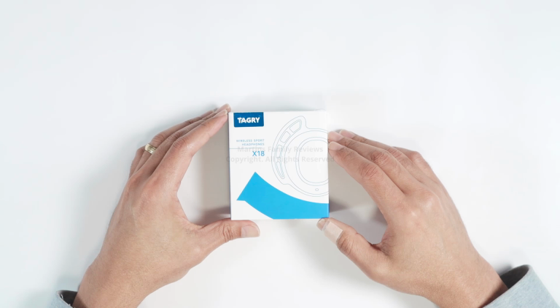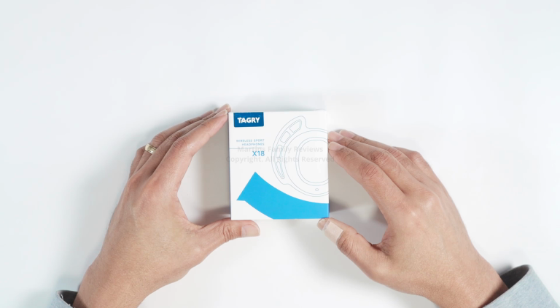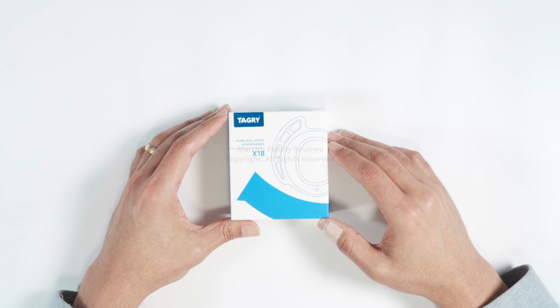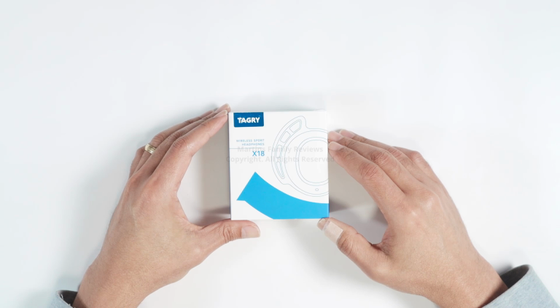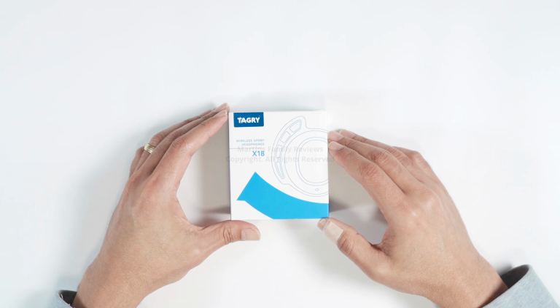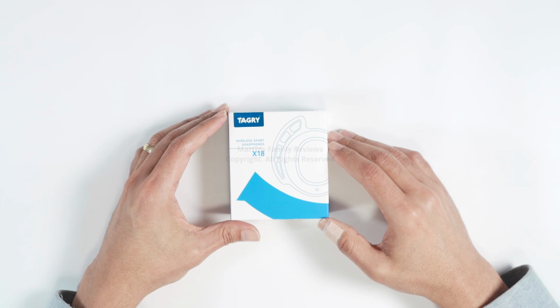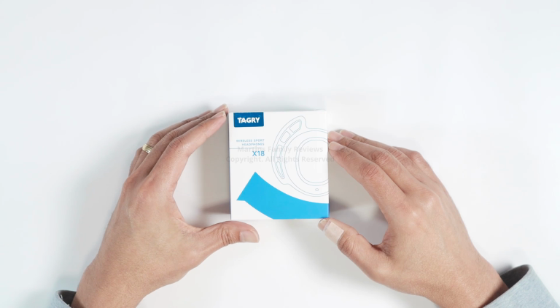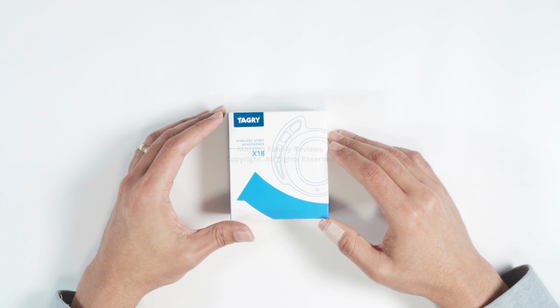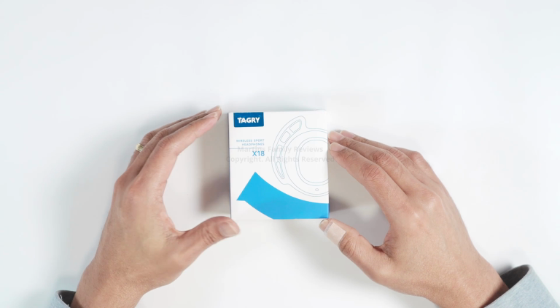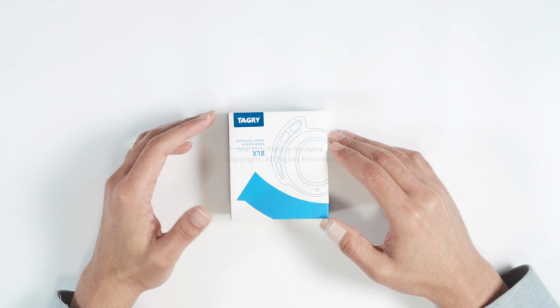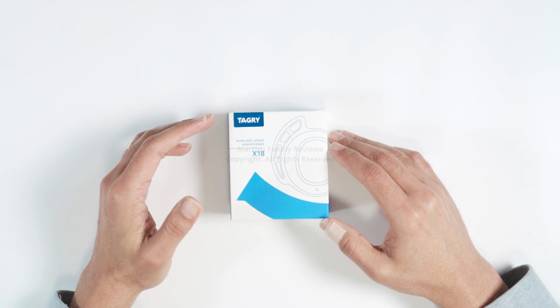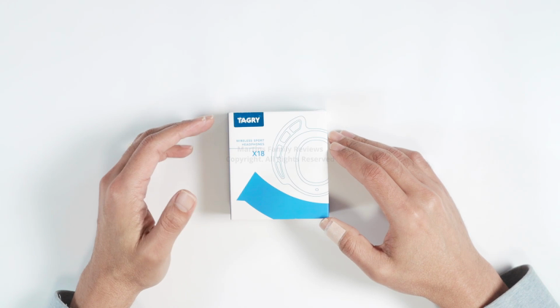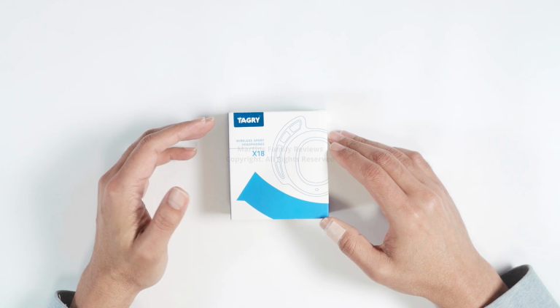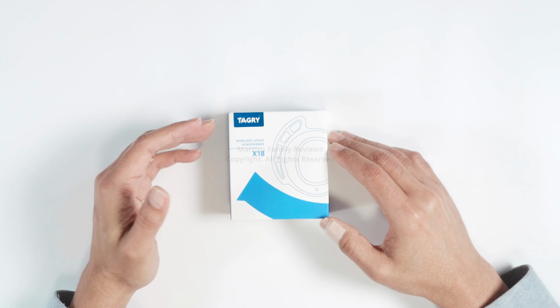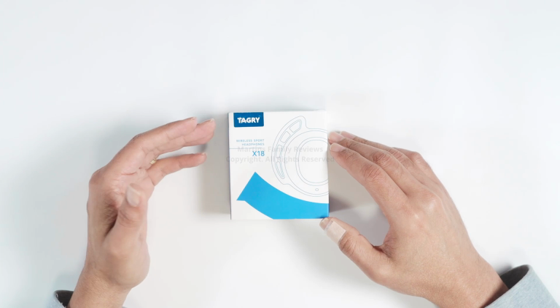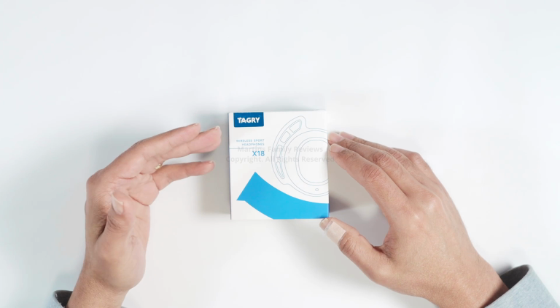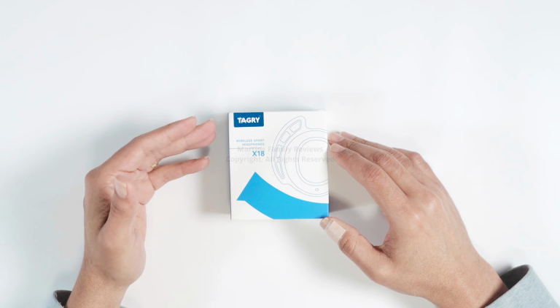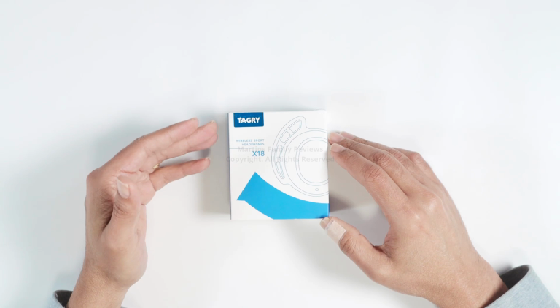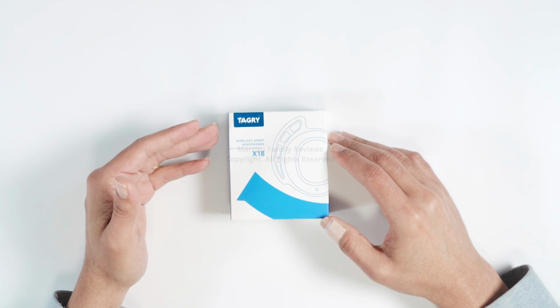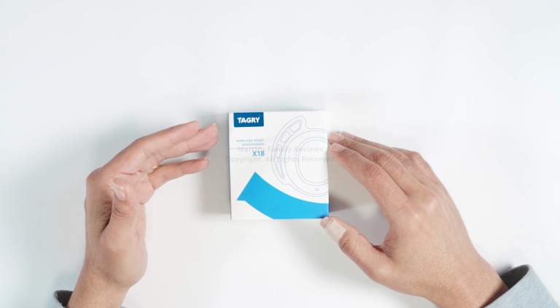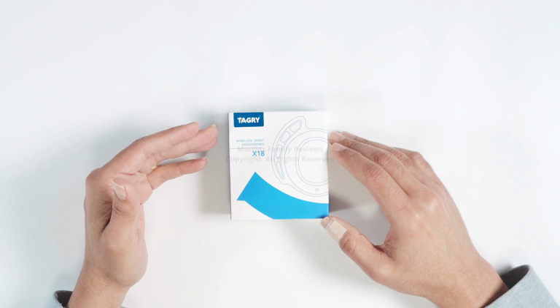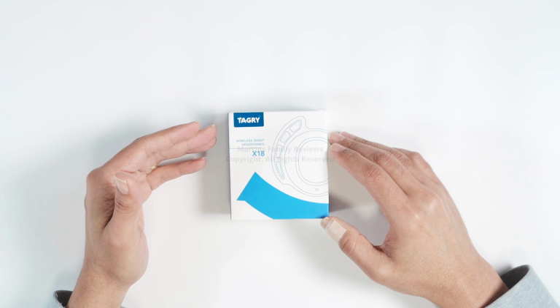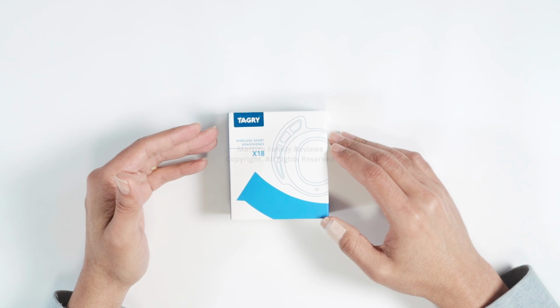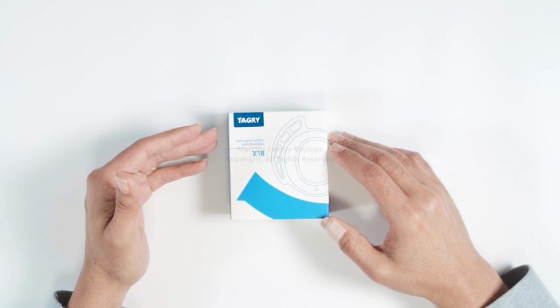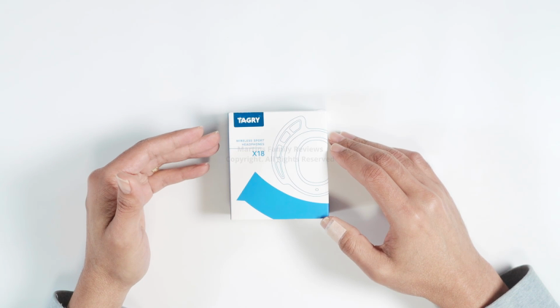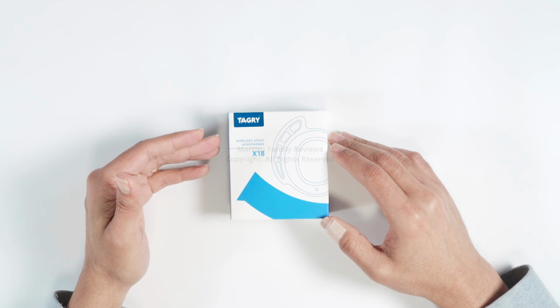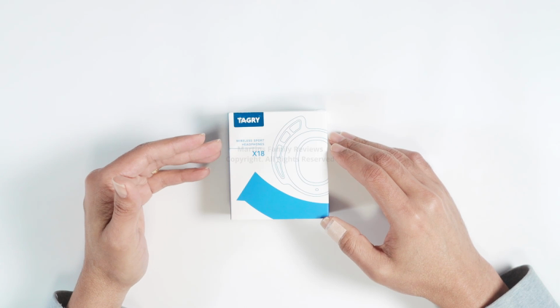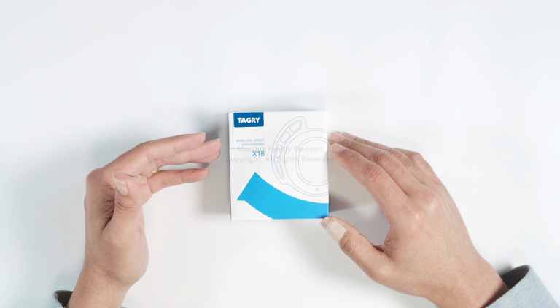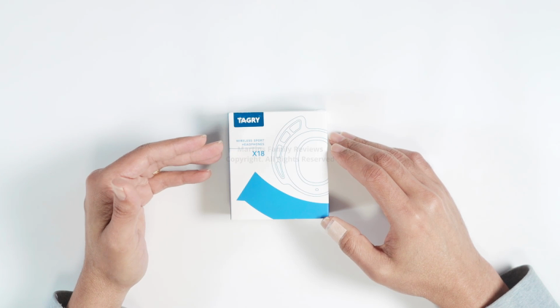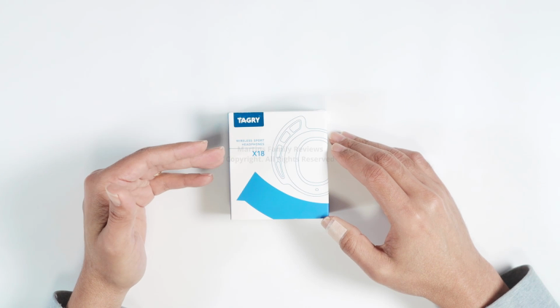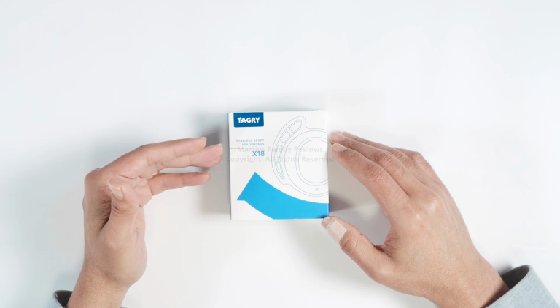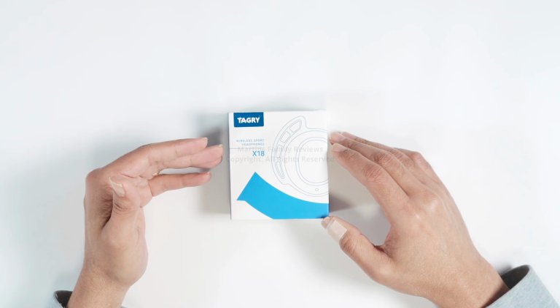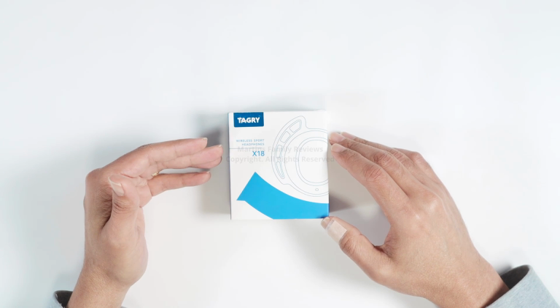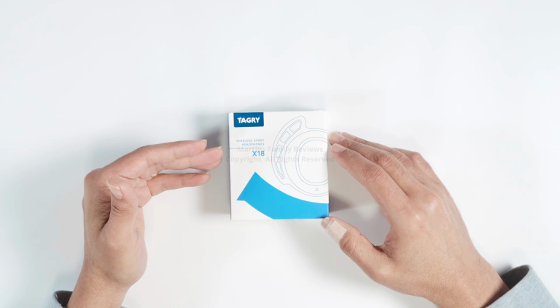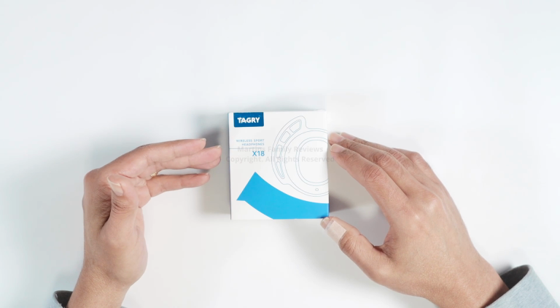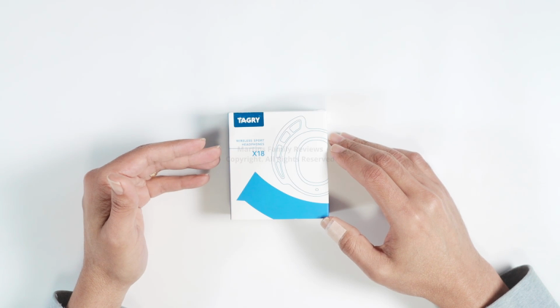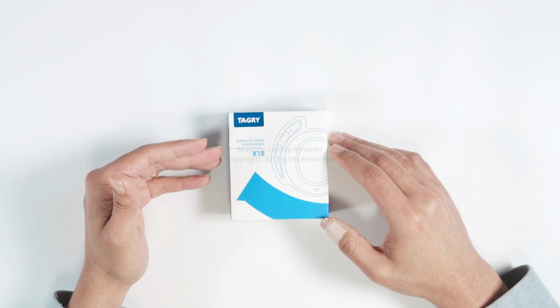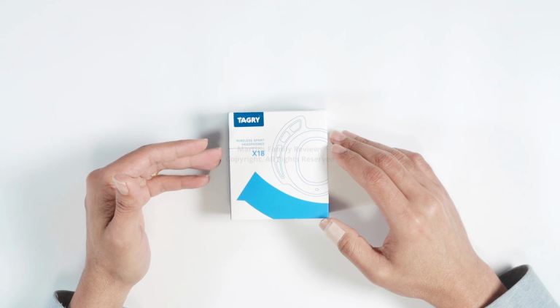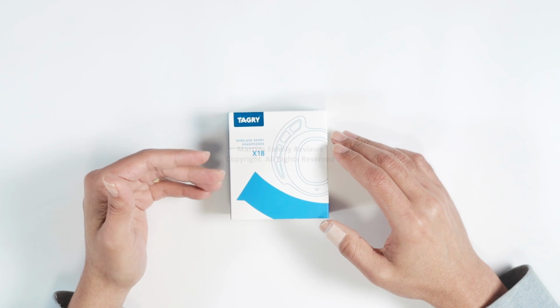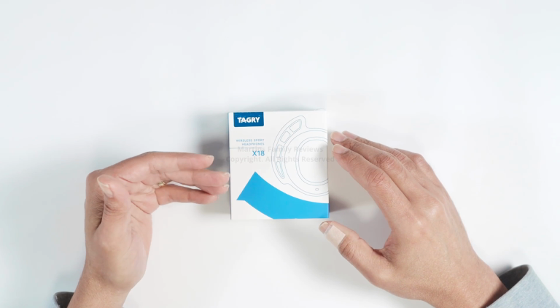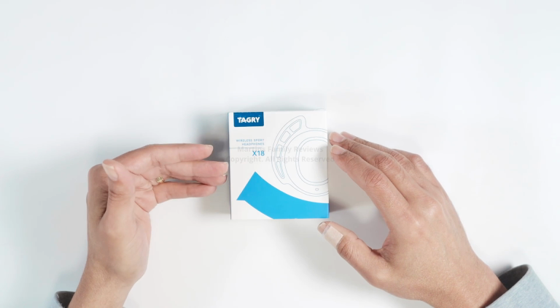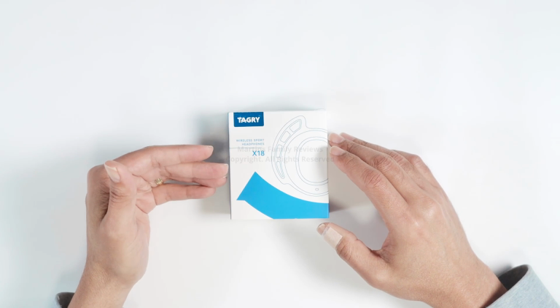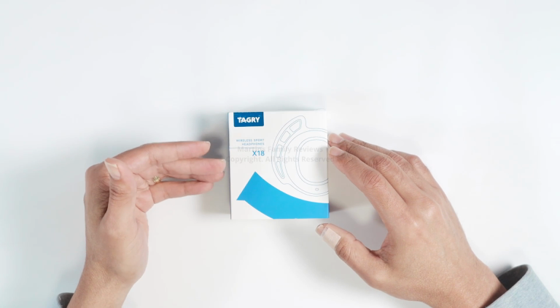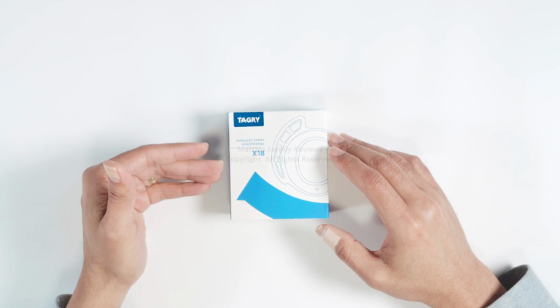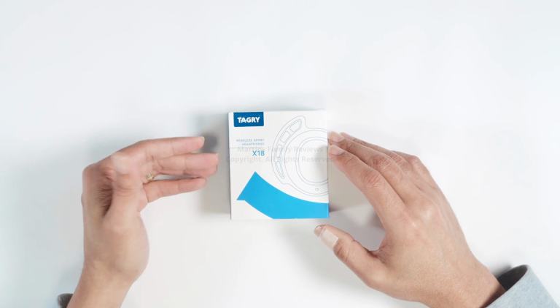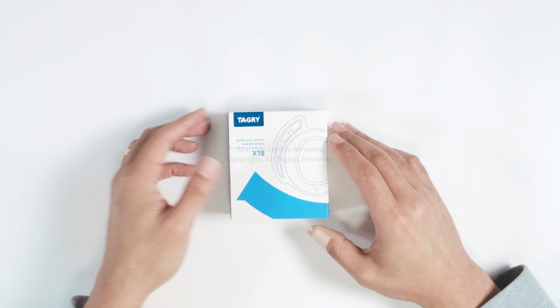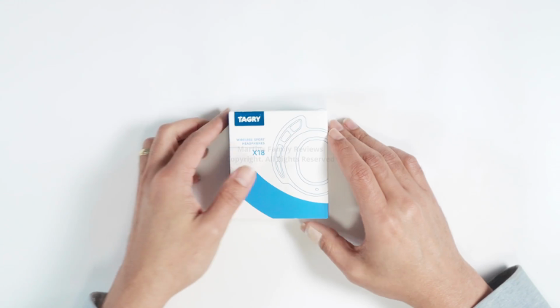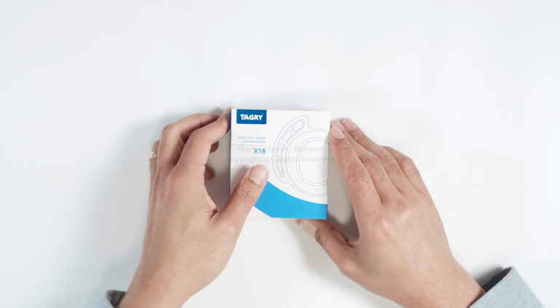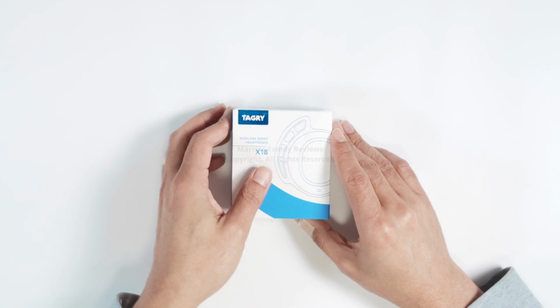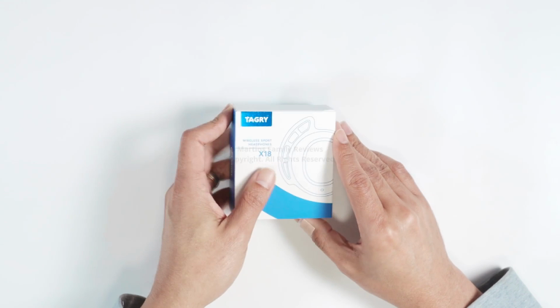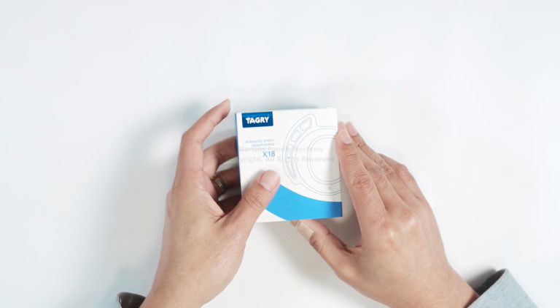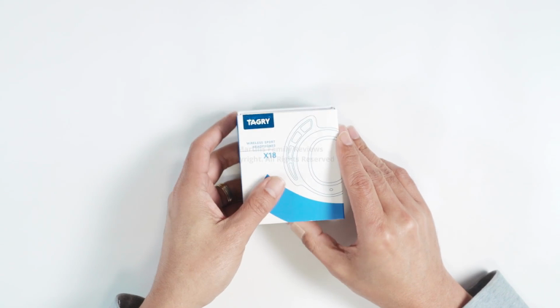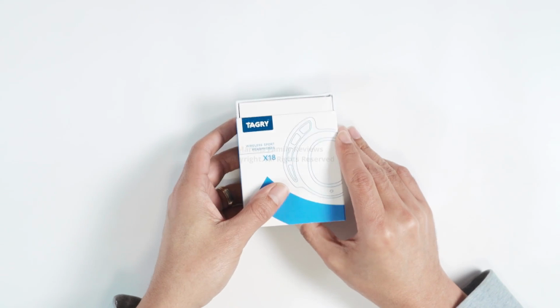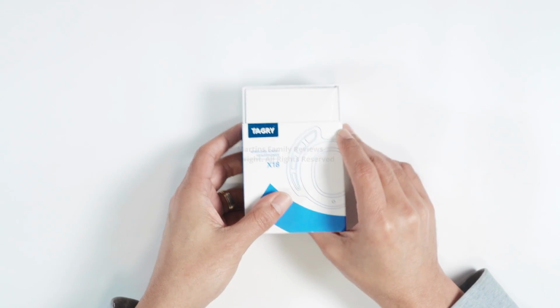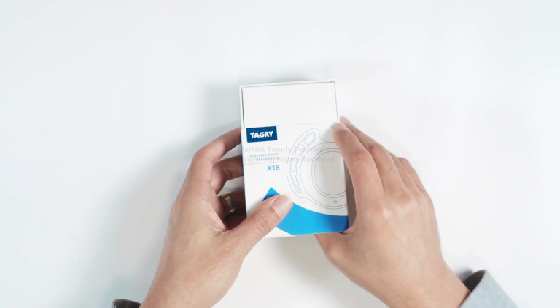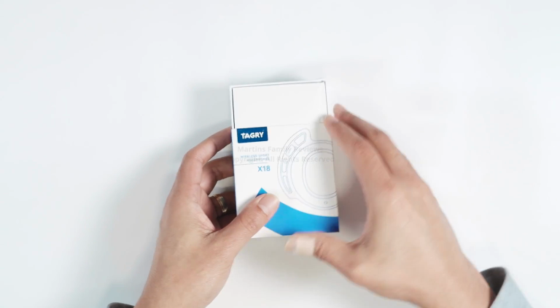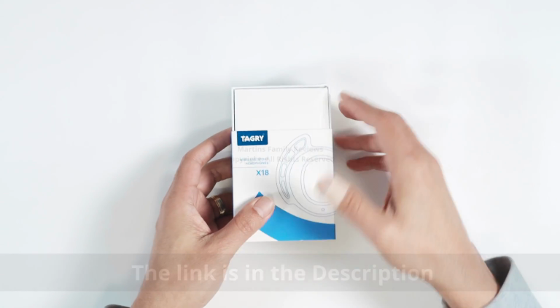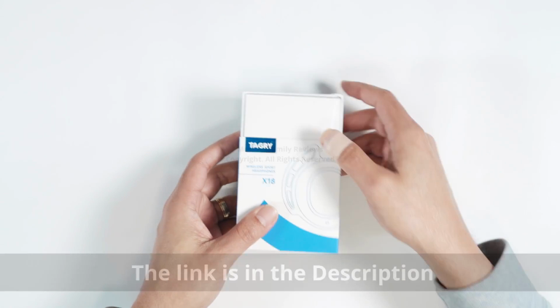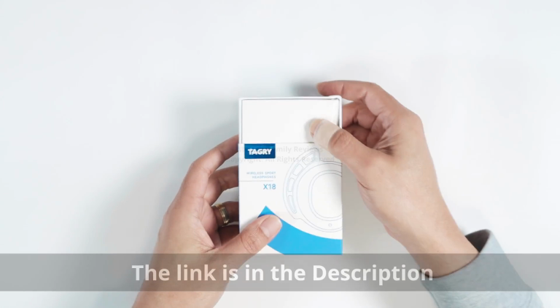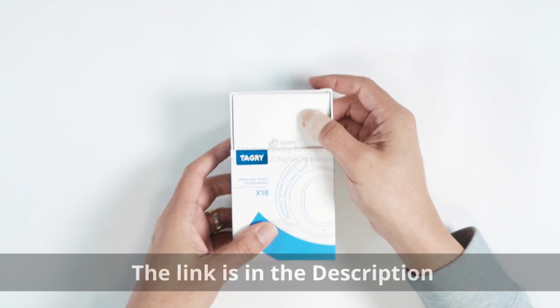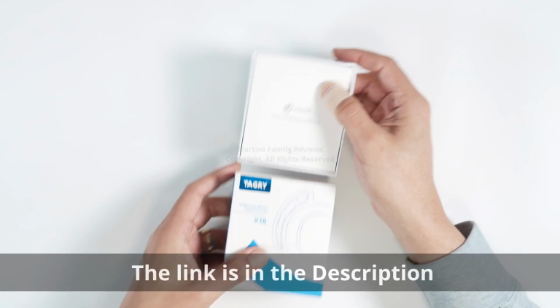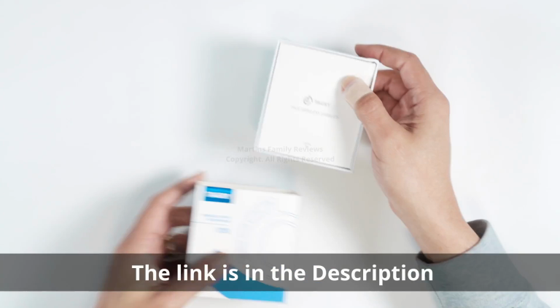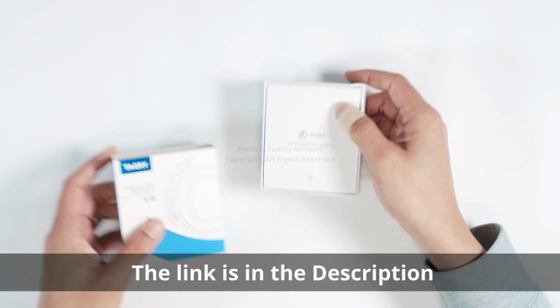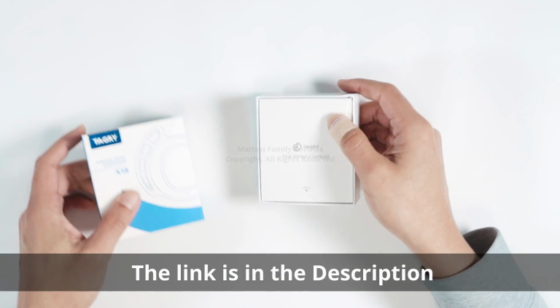Hello guys, today I'm going to unbox this Tegri Wireless Sports Headphone X18. I got it from Amazon, so let's unbox it.